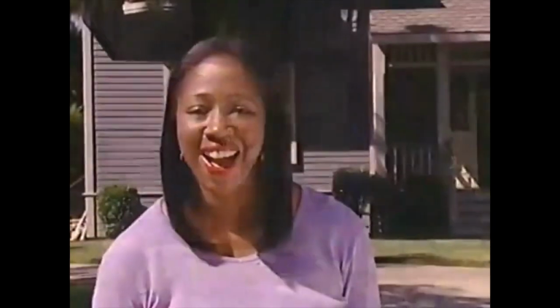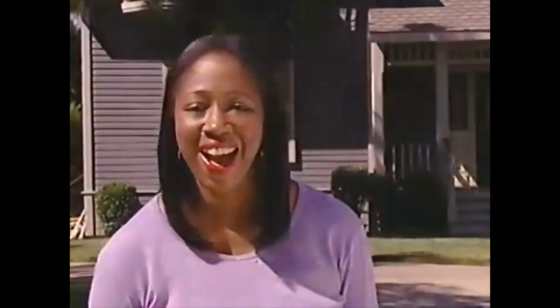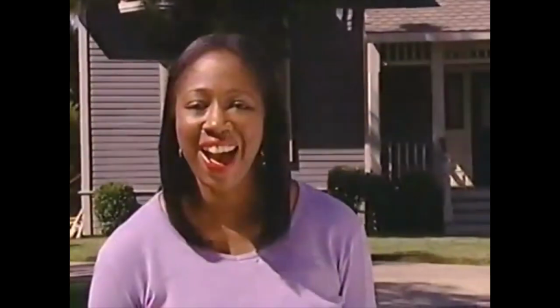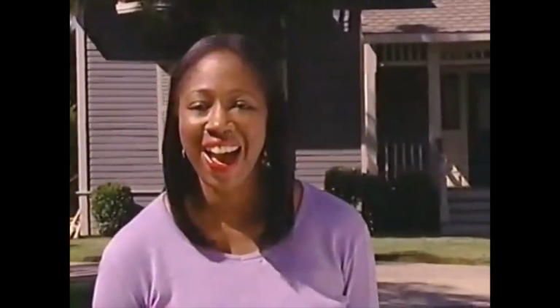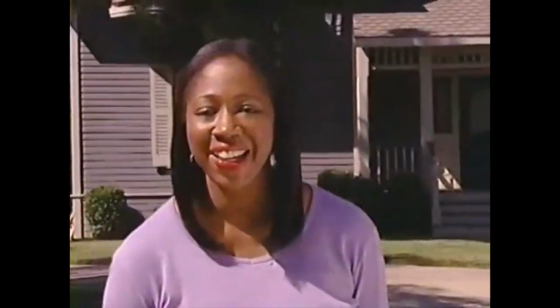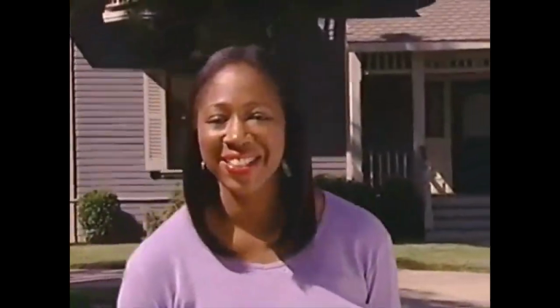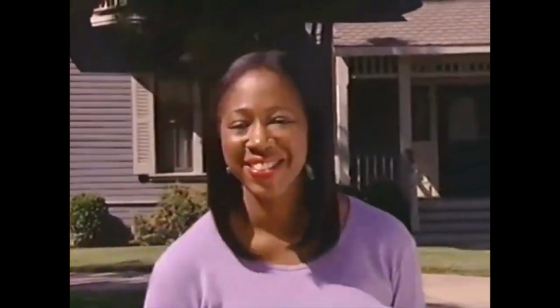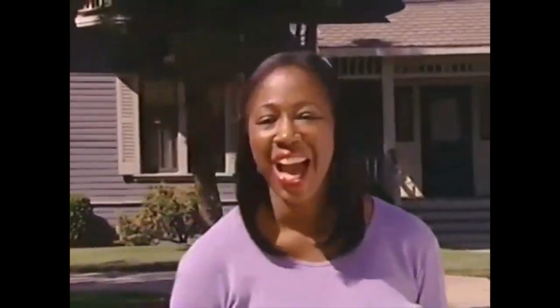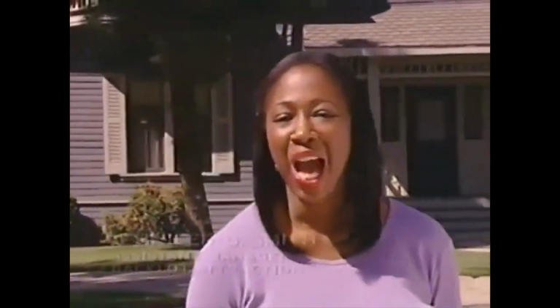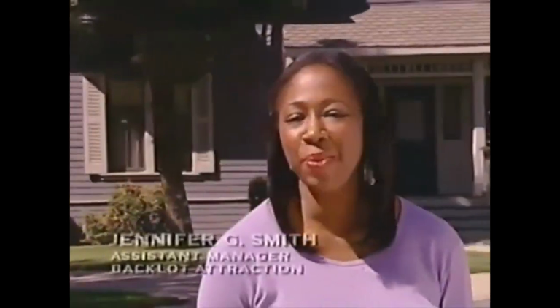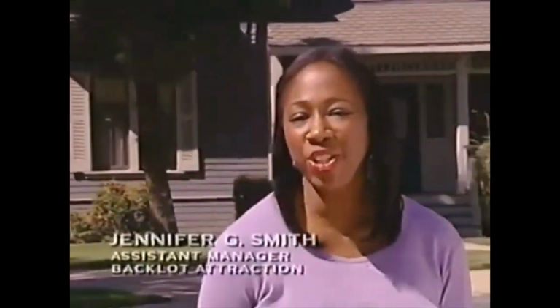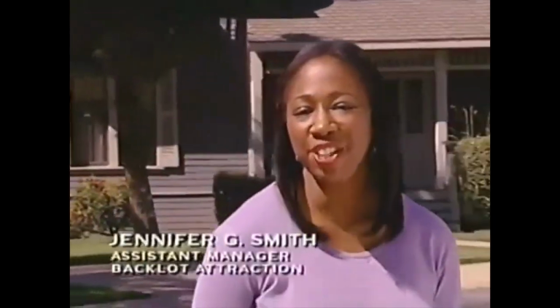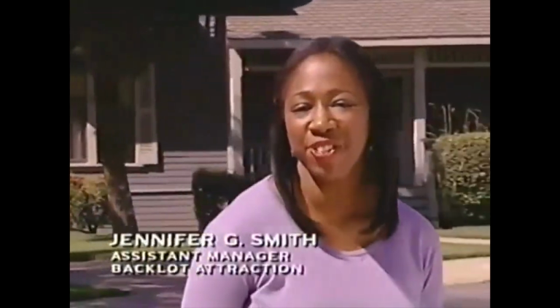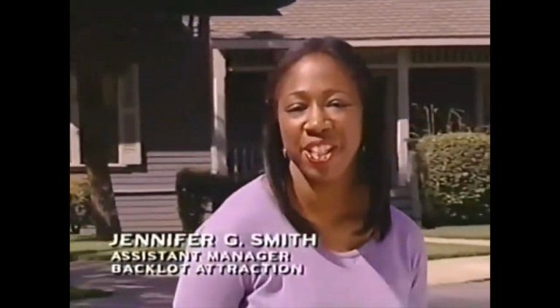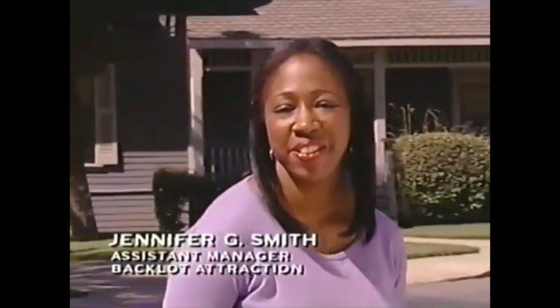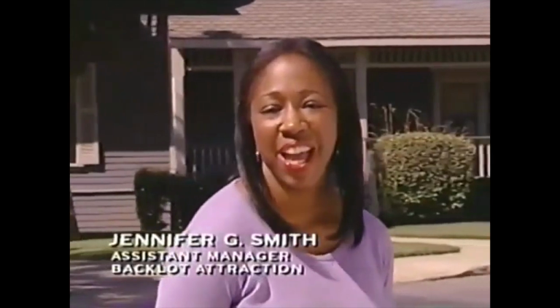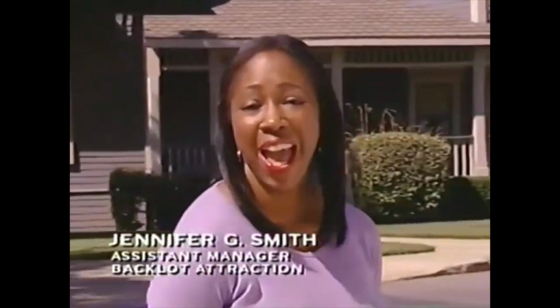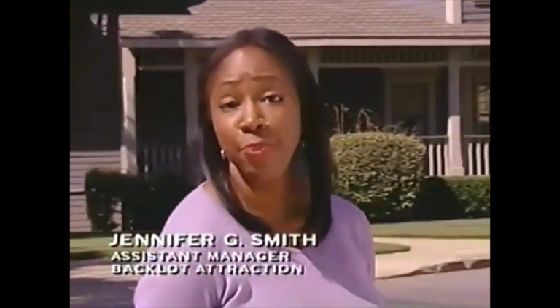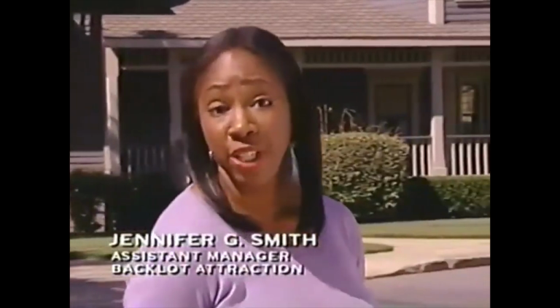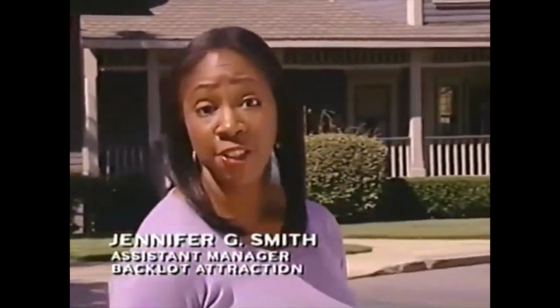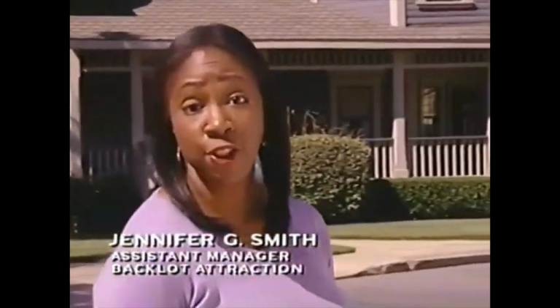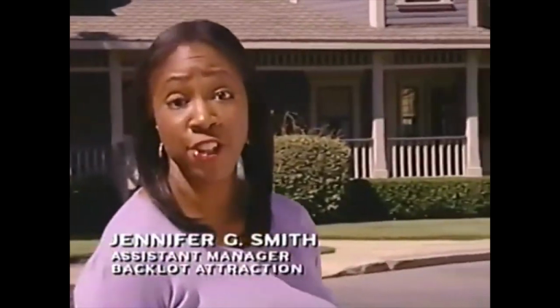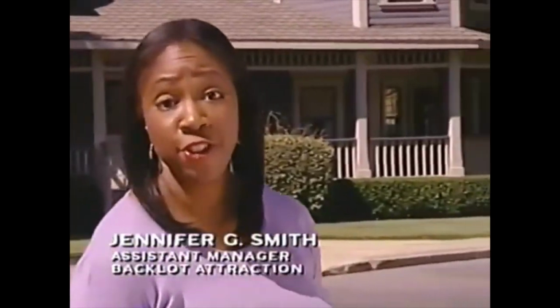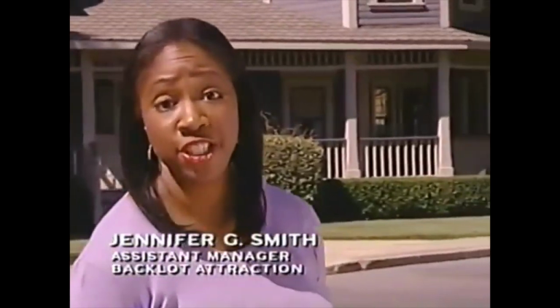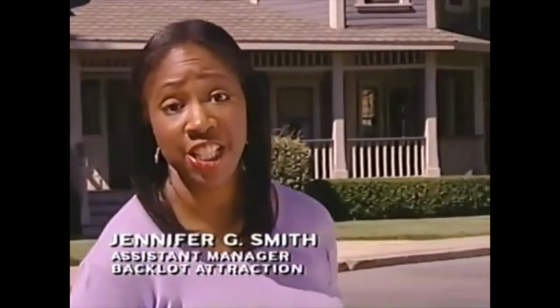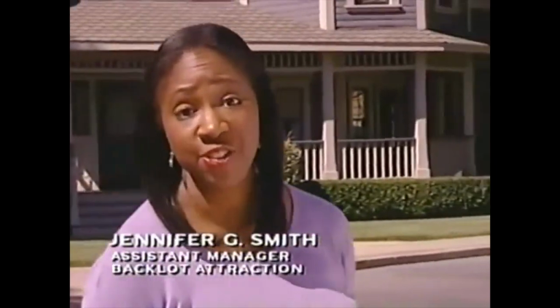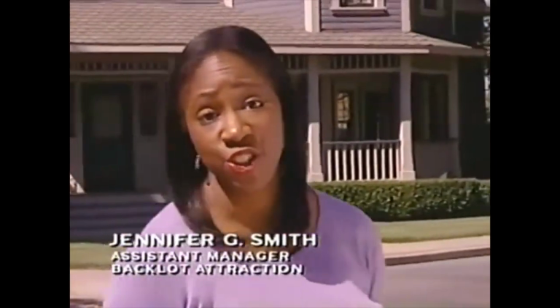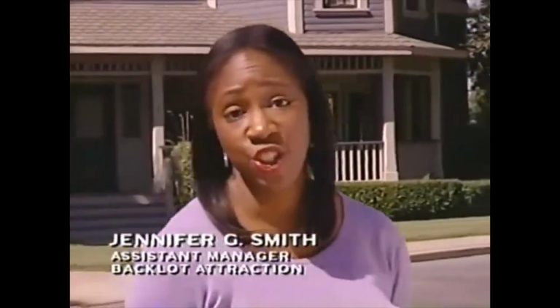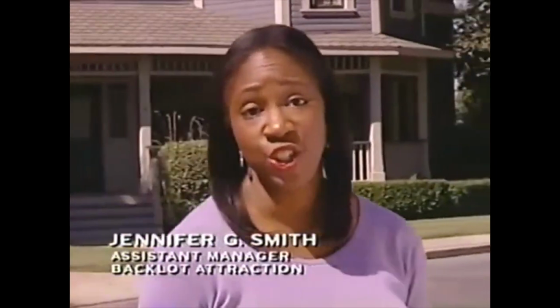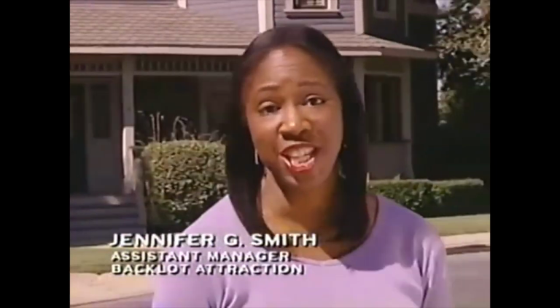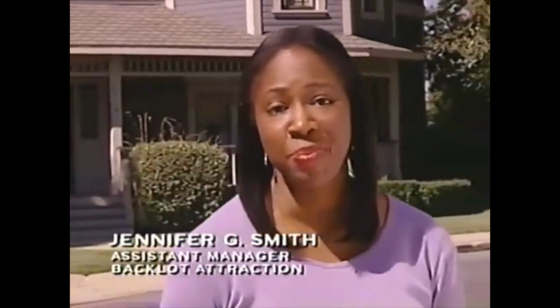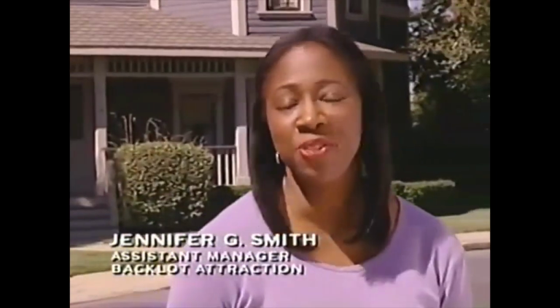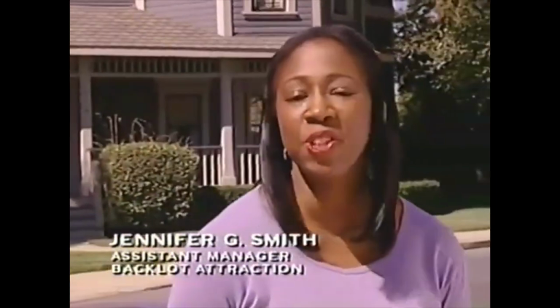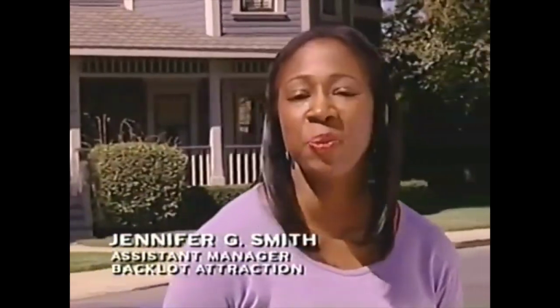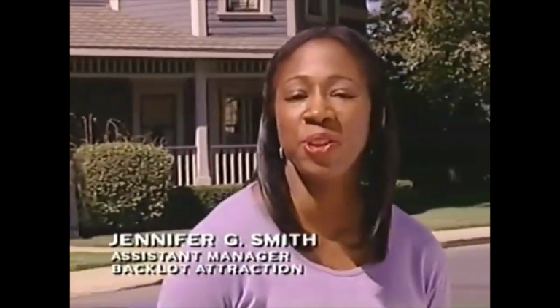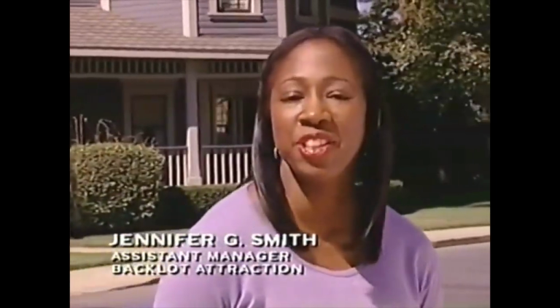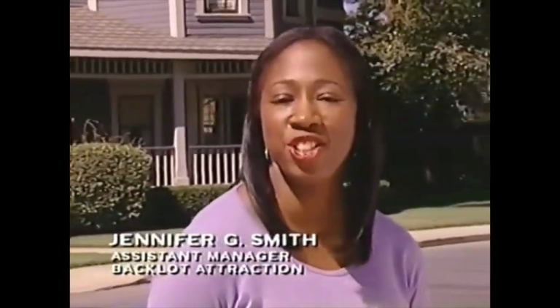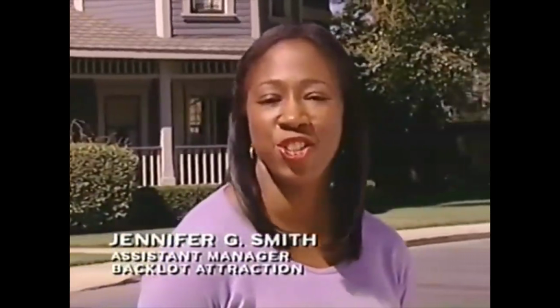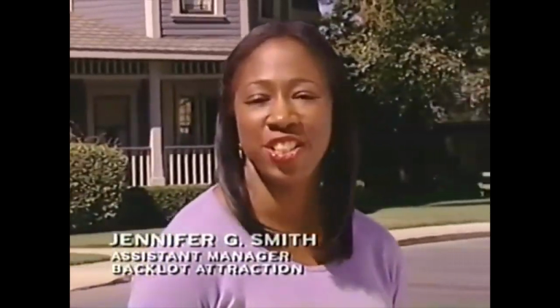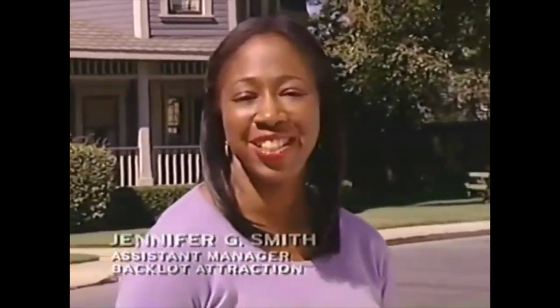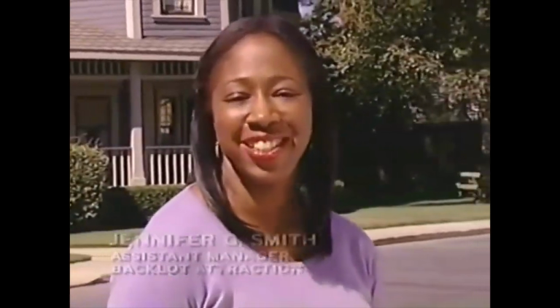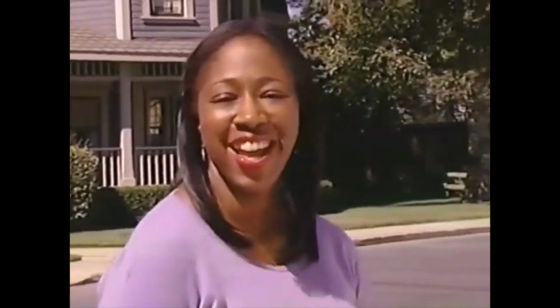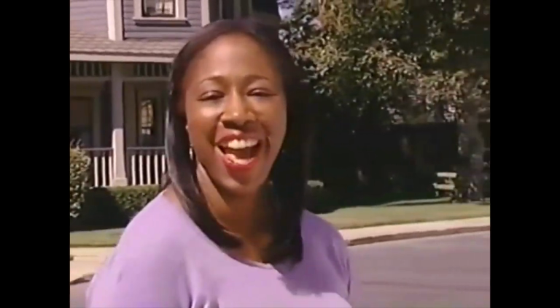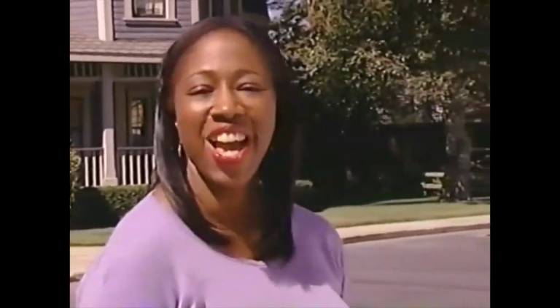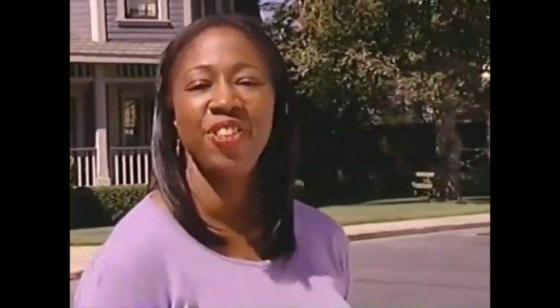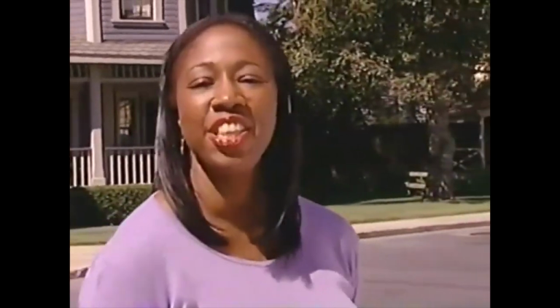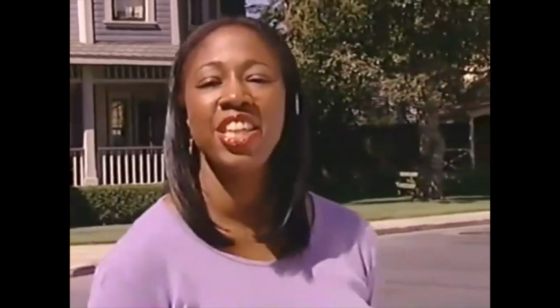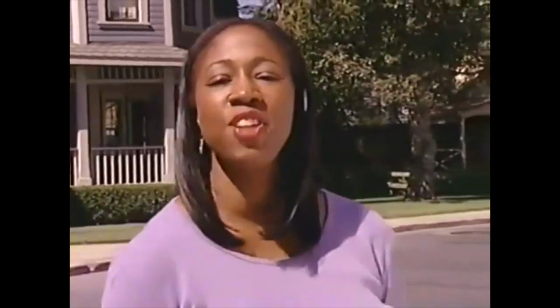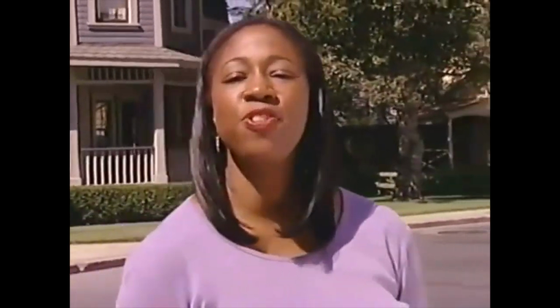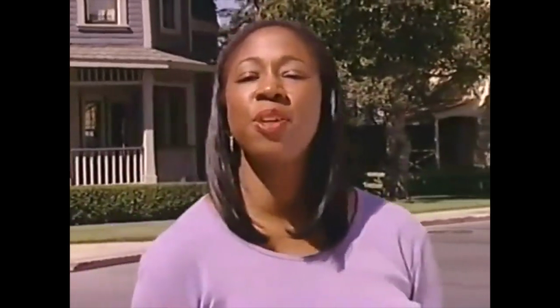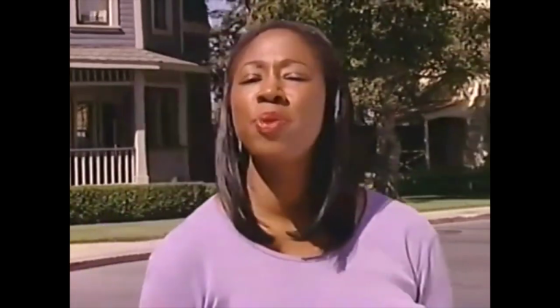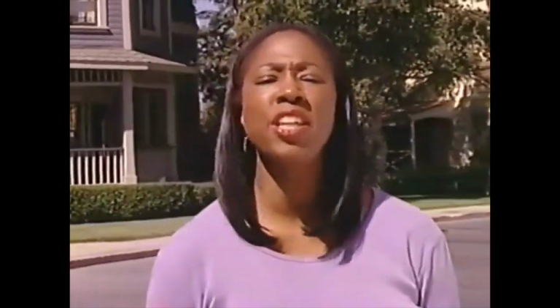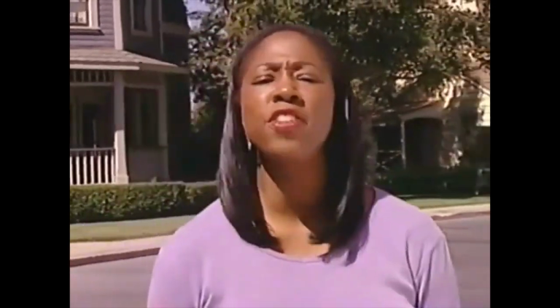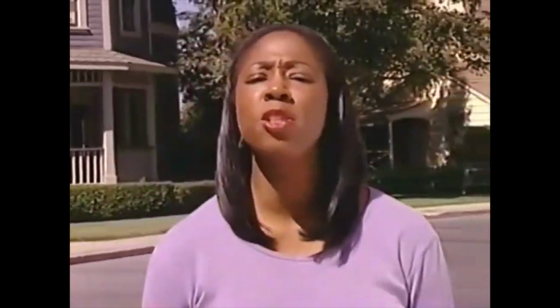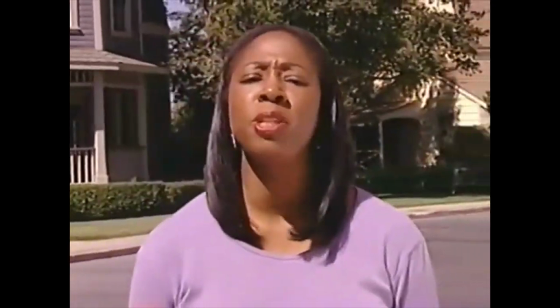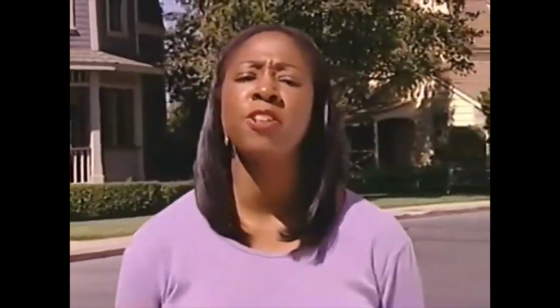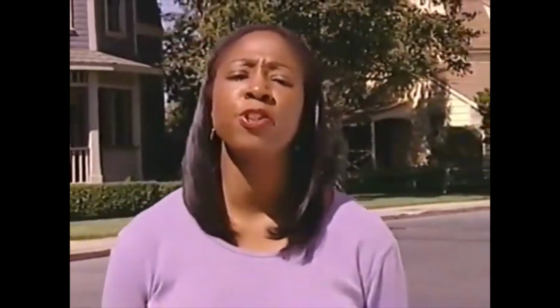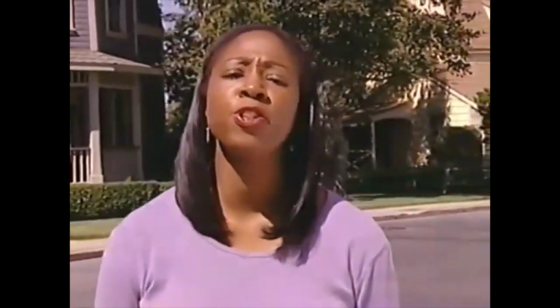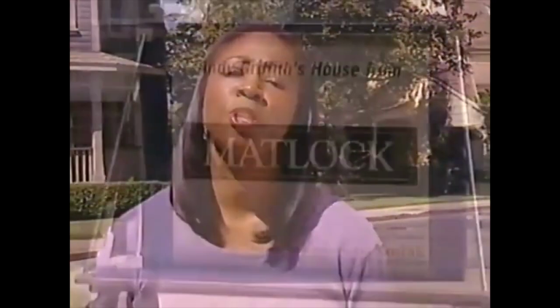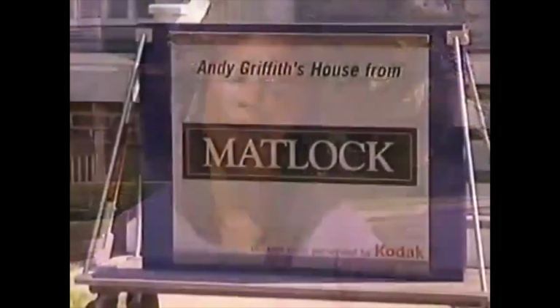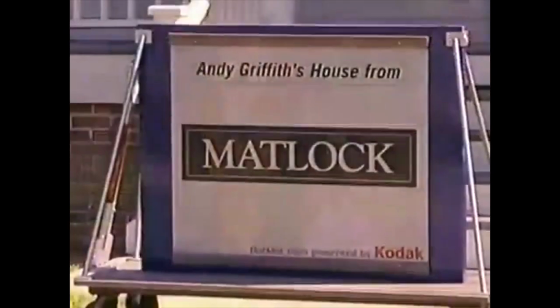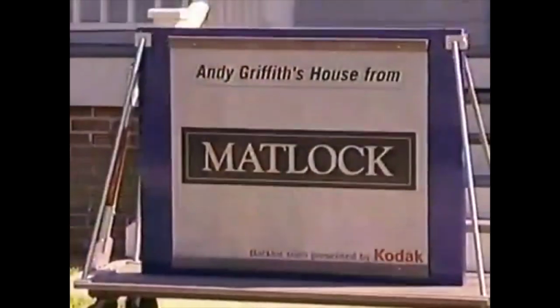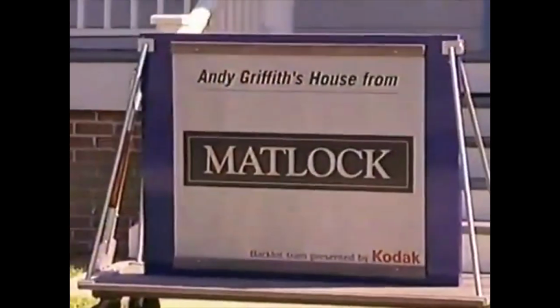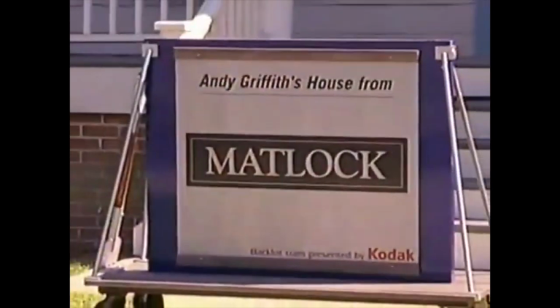Hi, I'm Jennifer, and many of your favorite television shows have been filmed on this street — everything from Leave it to Beaver to Matlock.